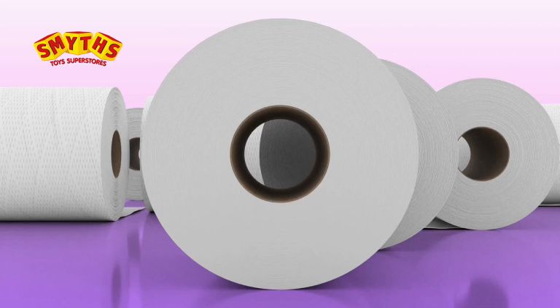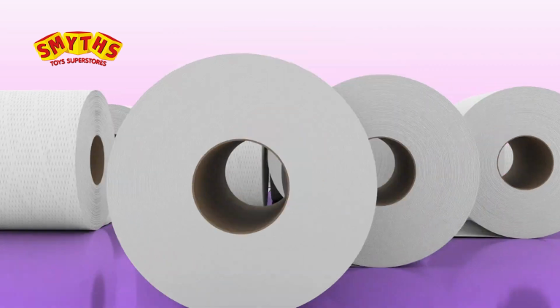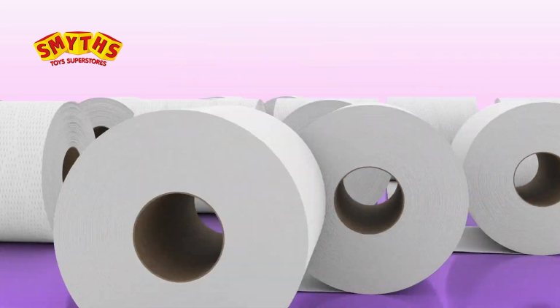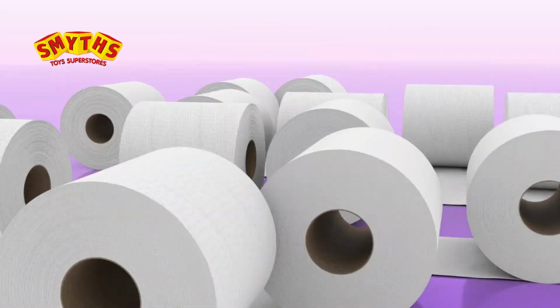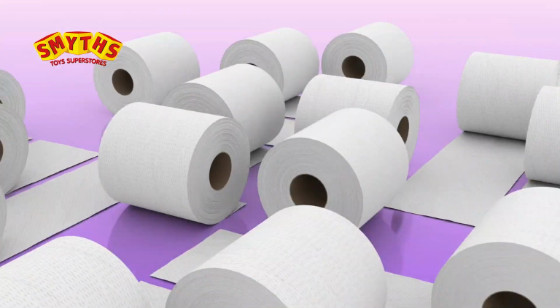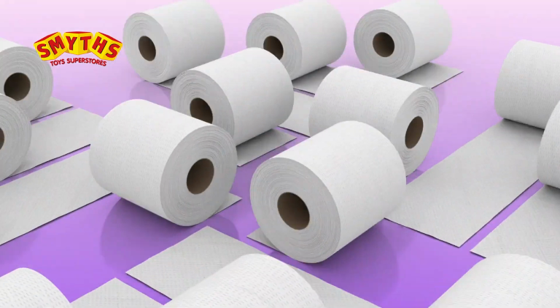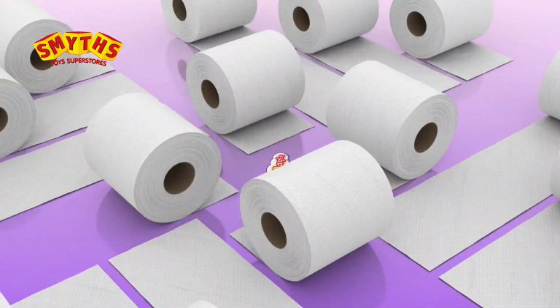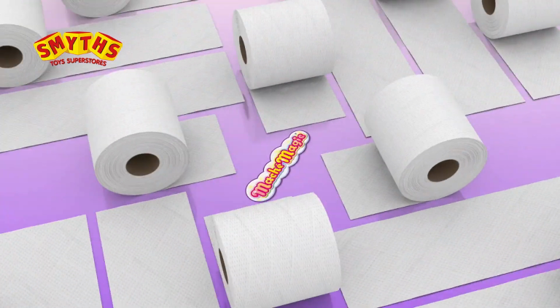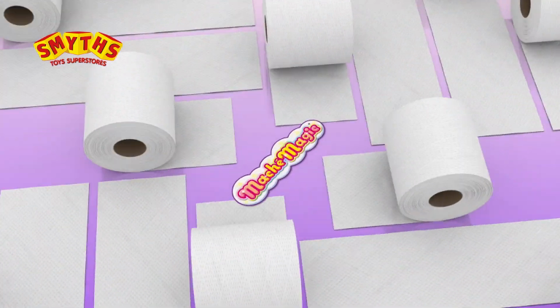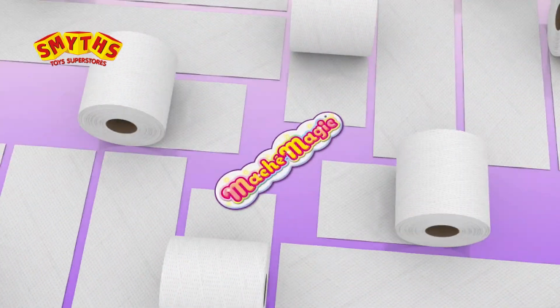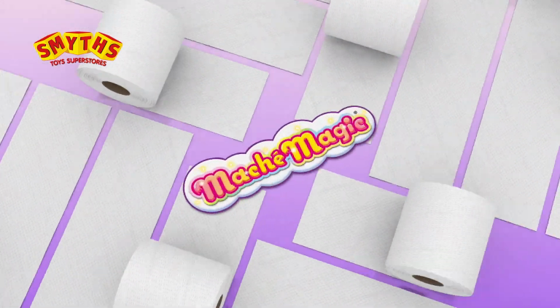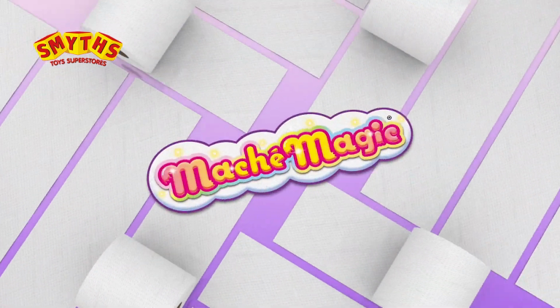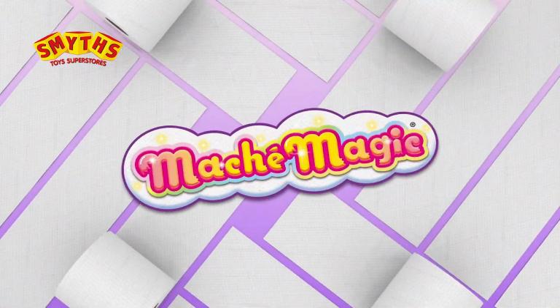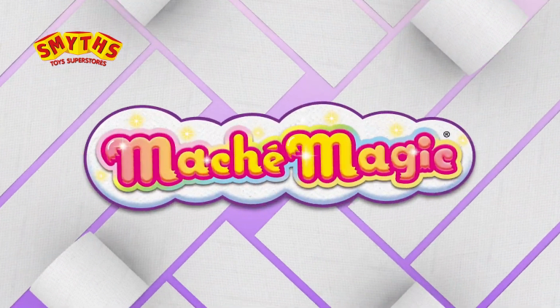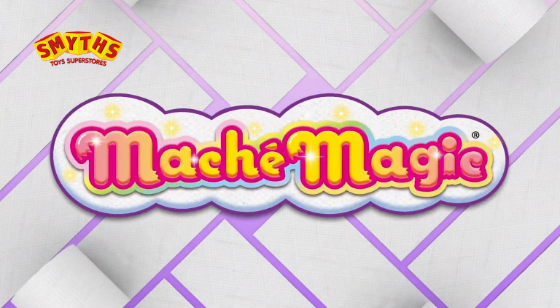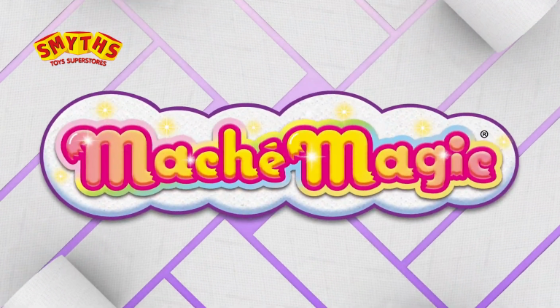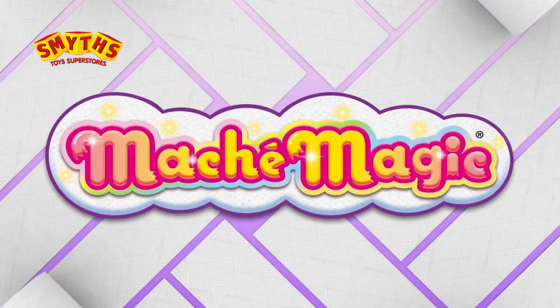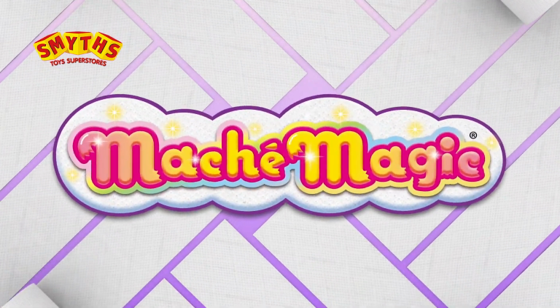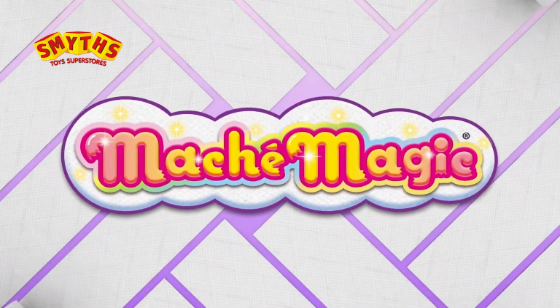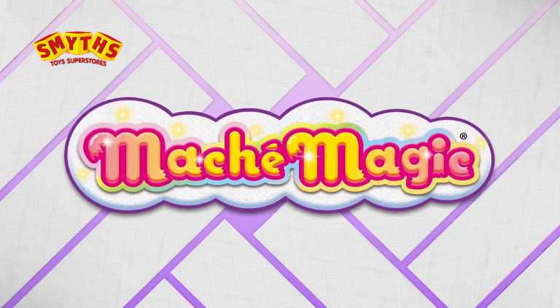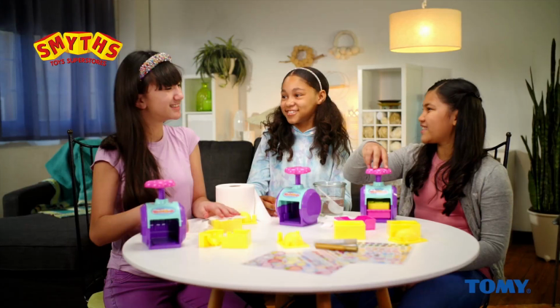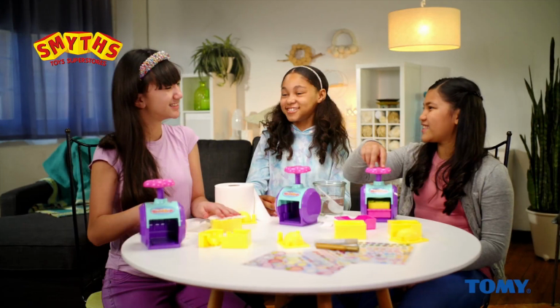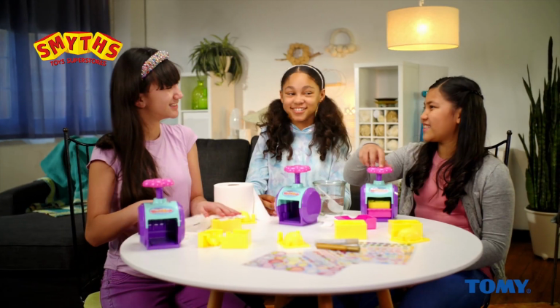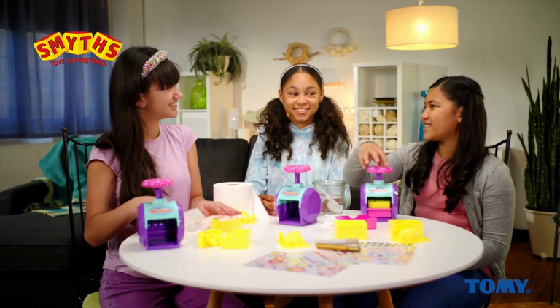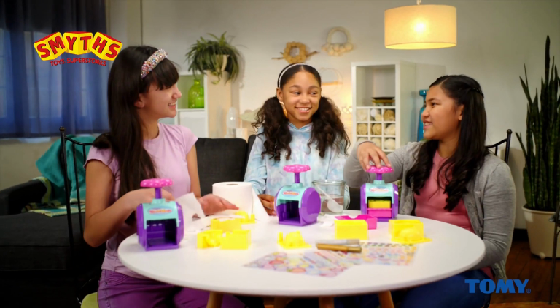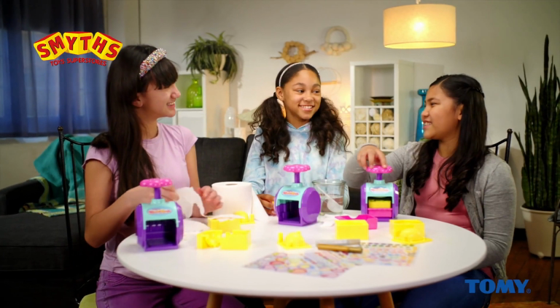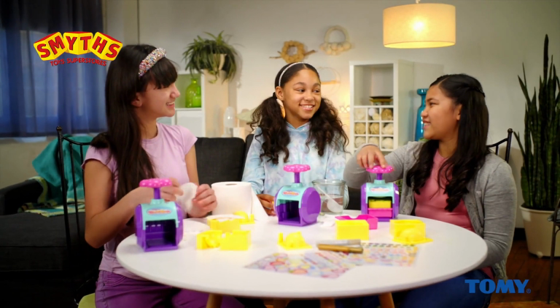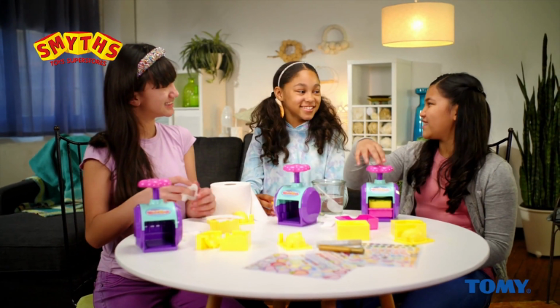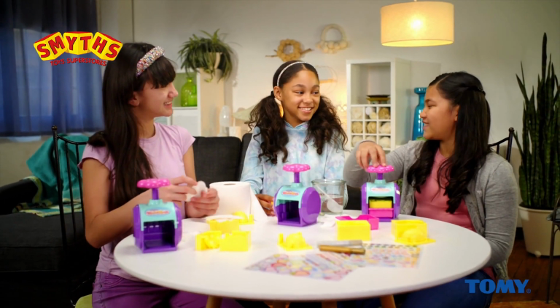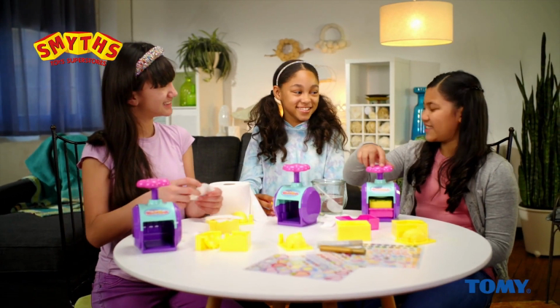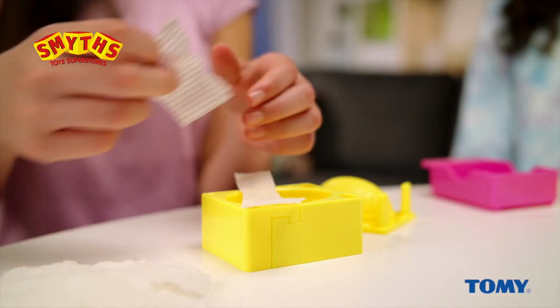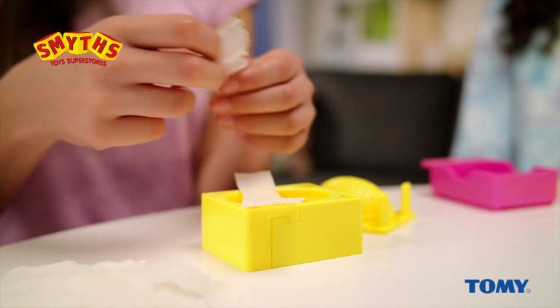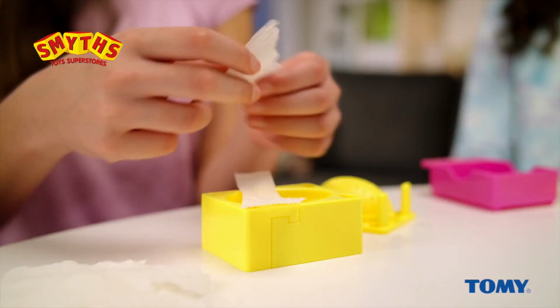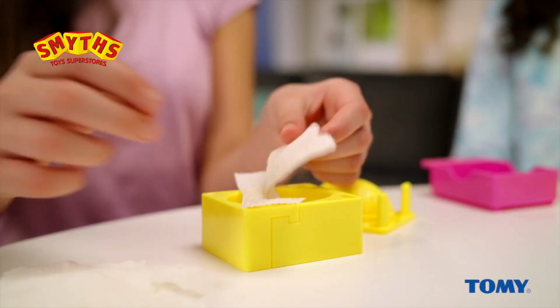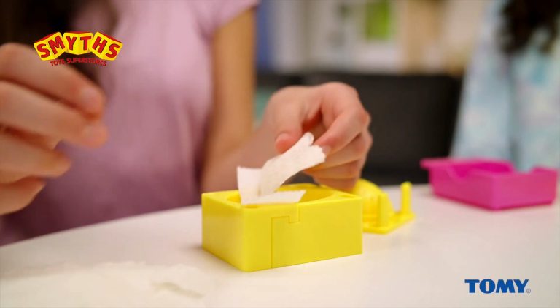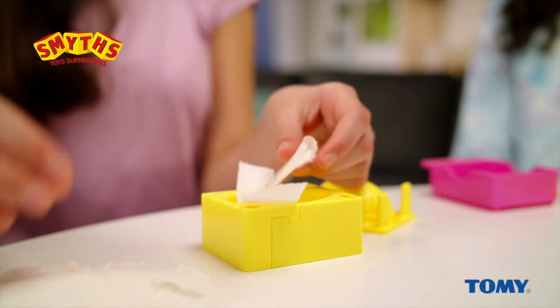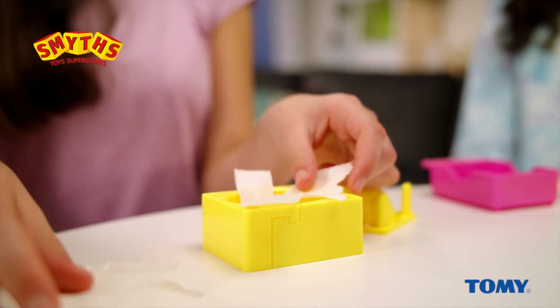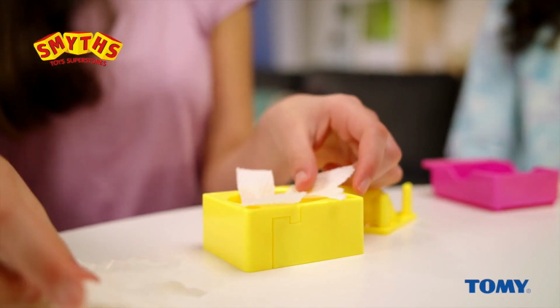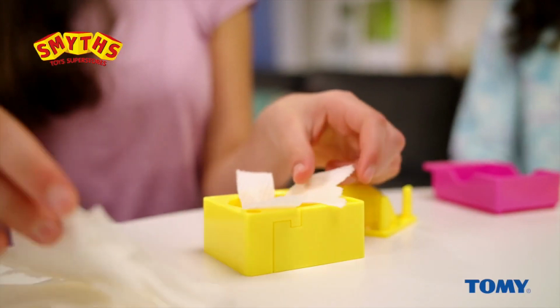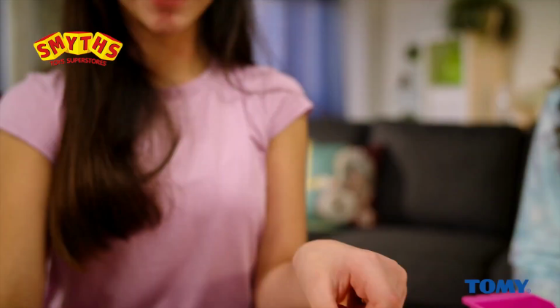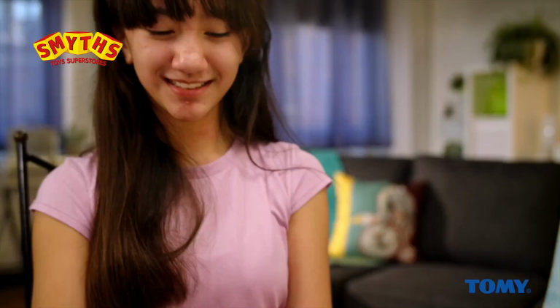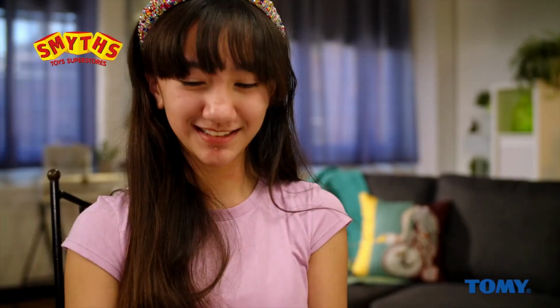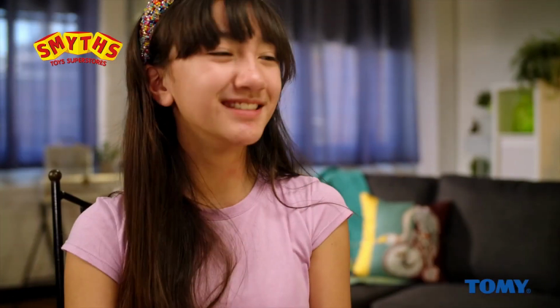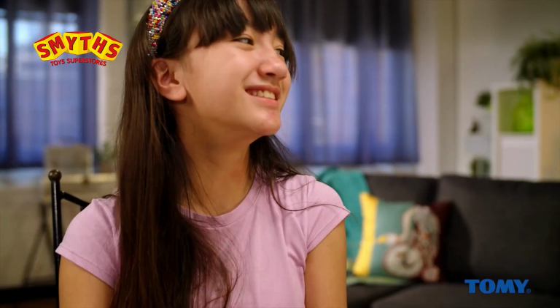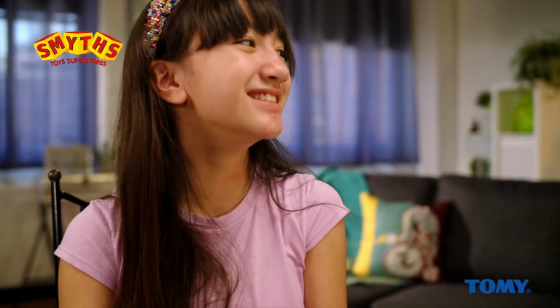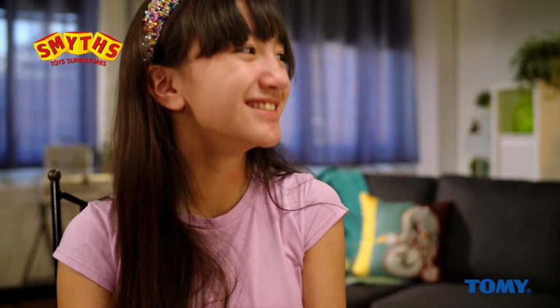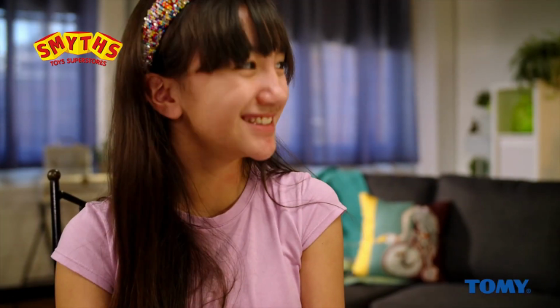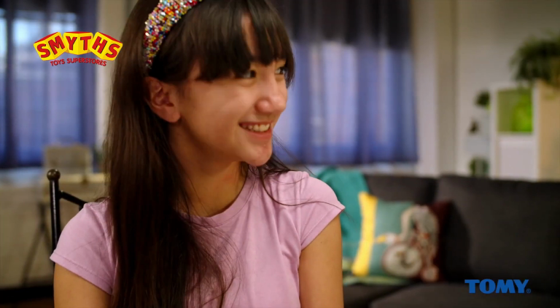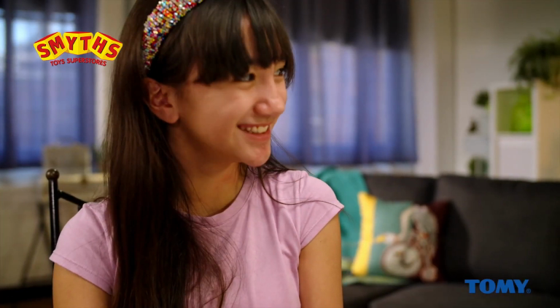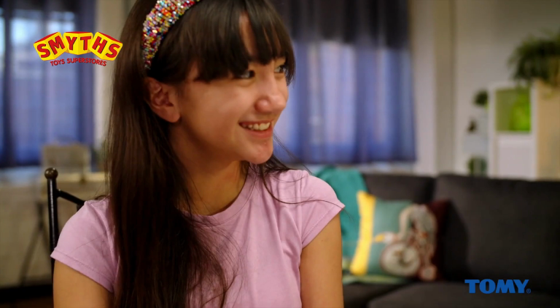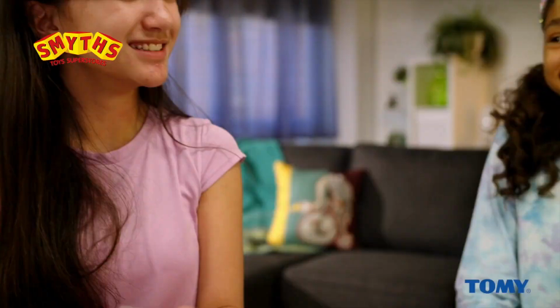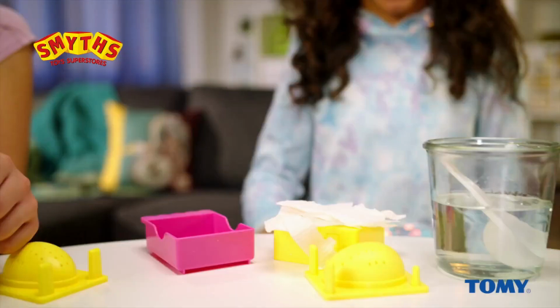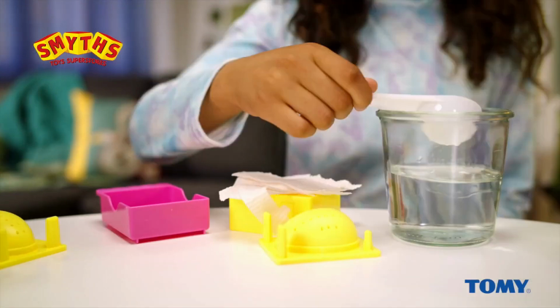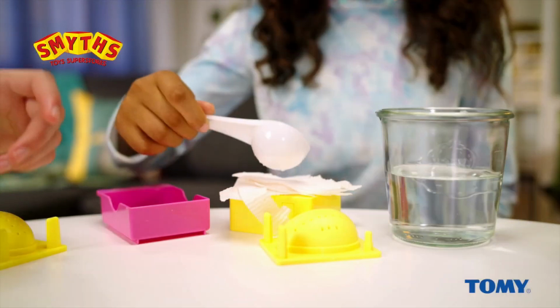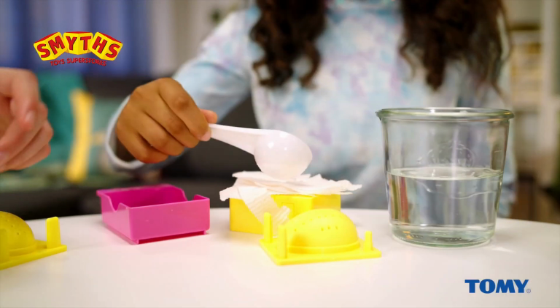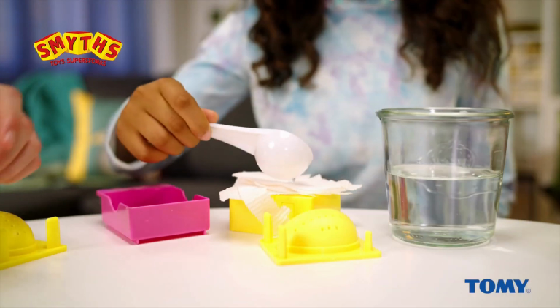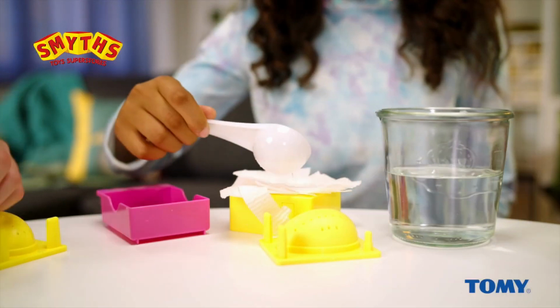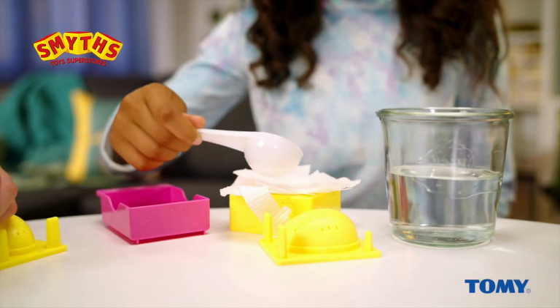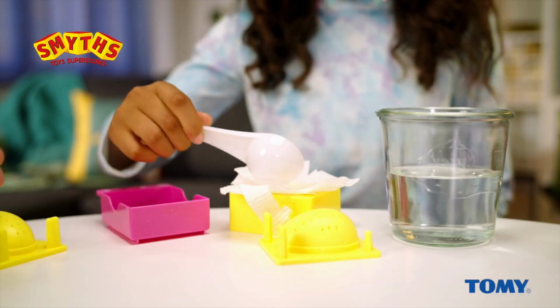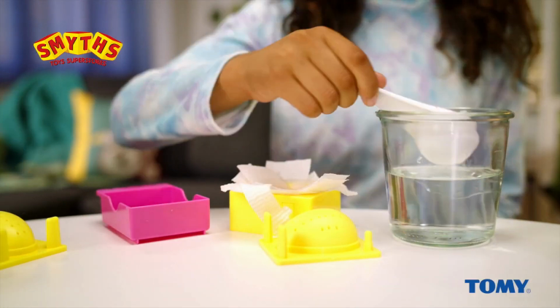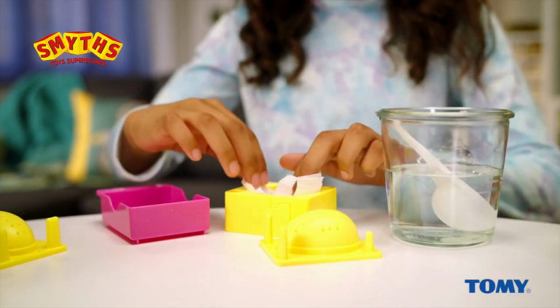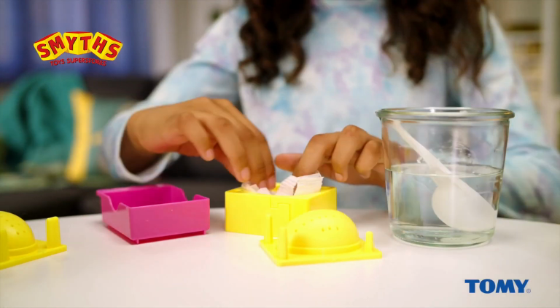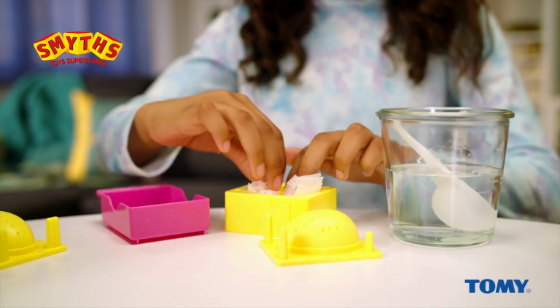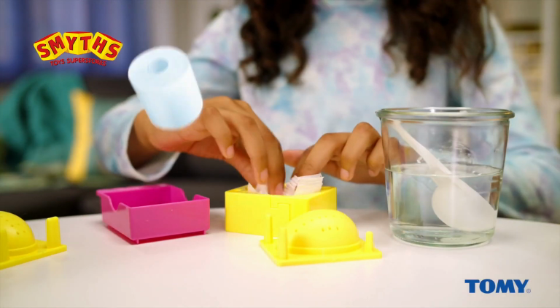It's Mache Magic time! The fun and easy way to do paper mache. Just take some toilet paper, place it in the Mache Magic mold, and add water.